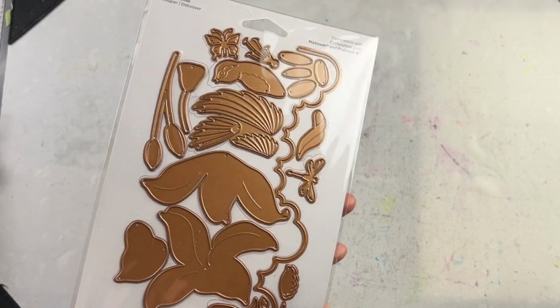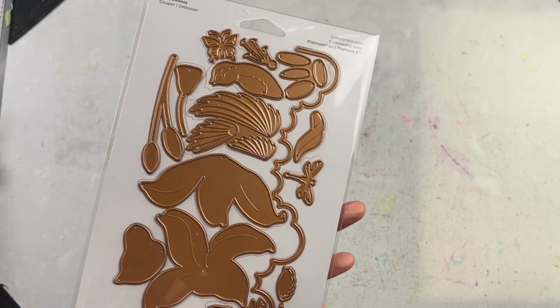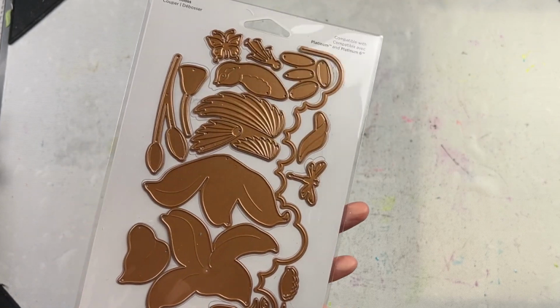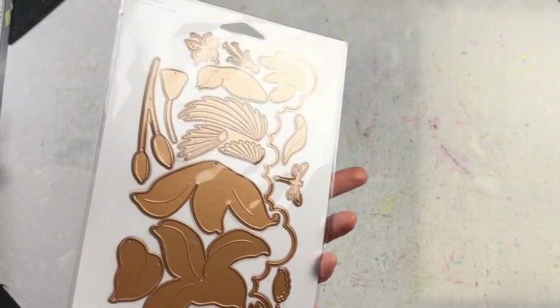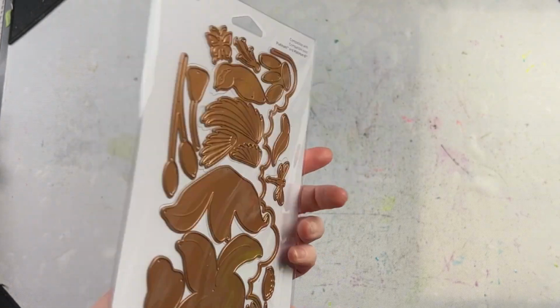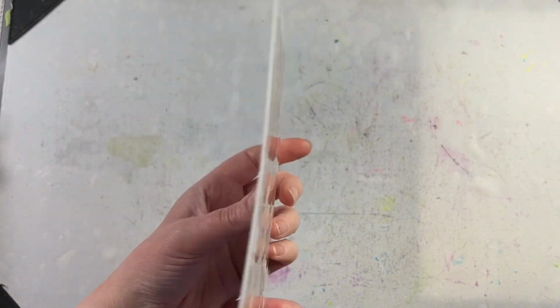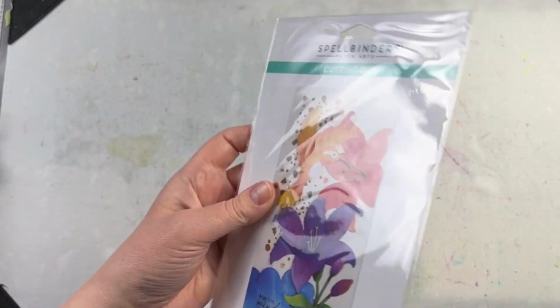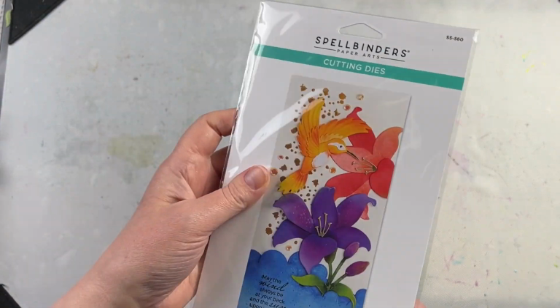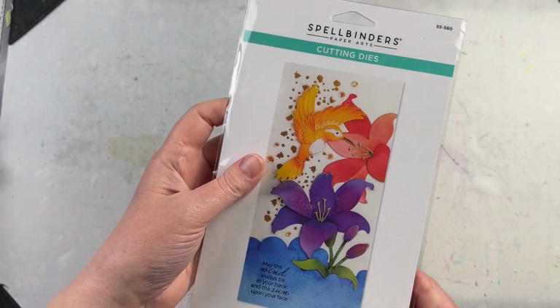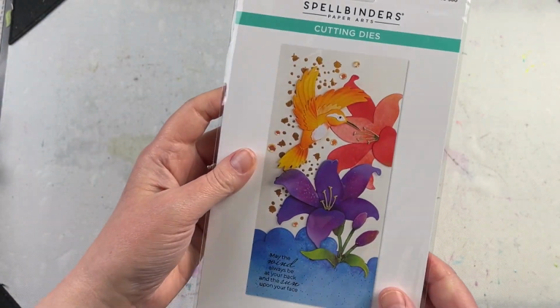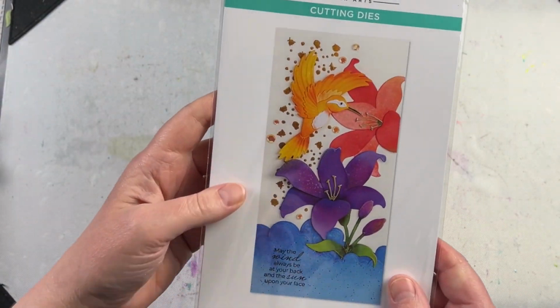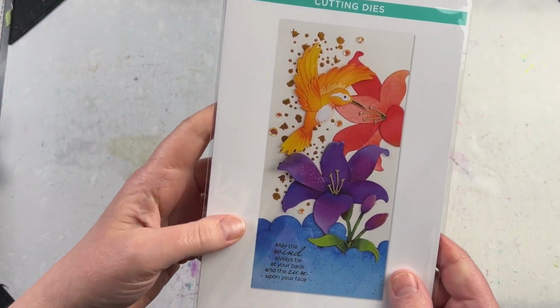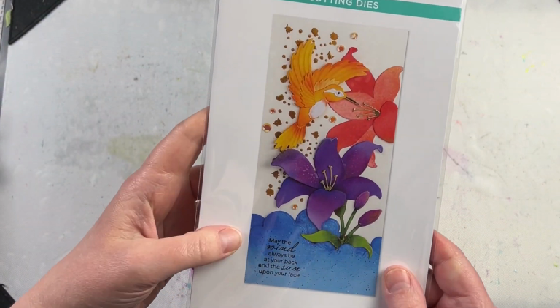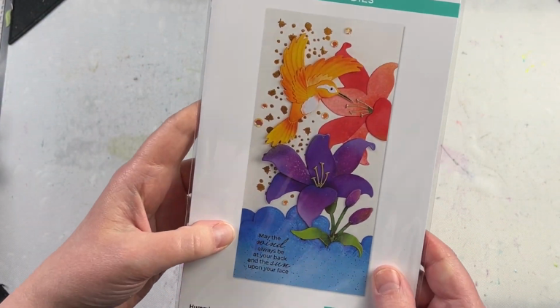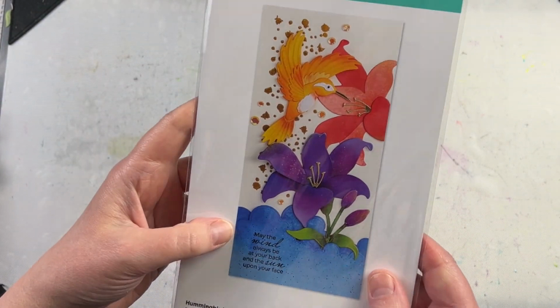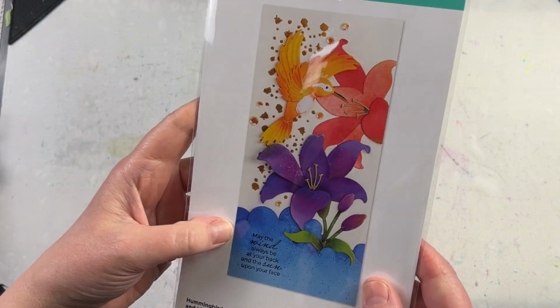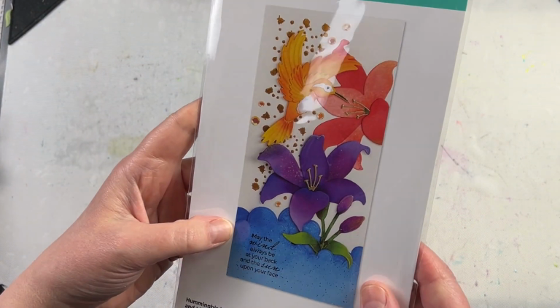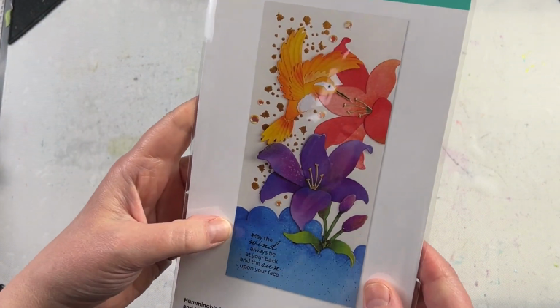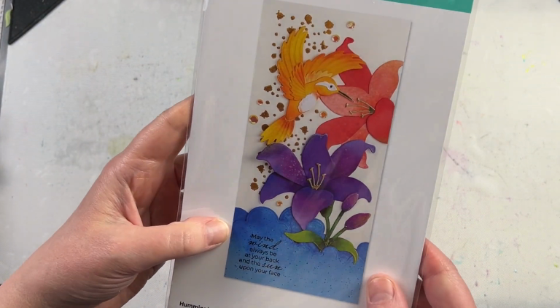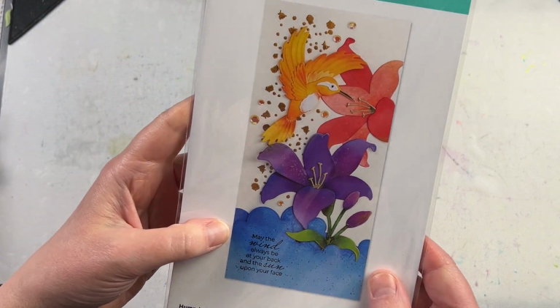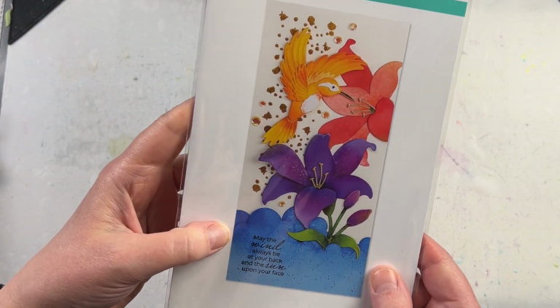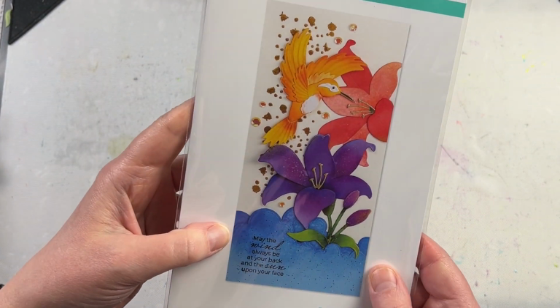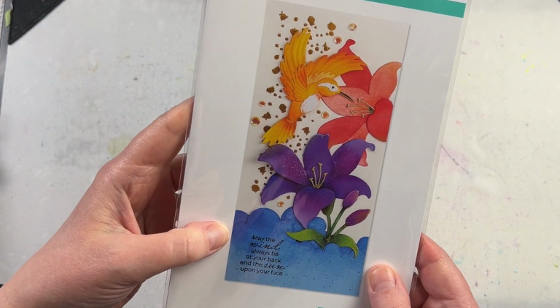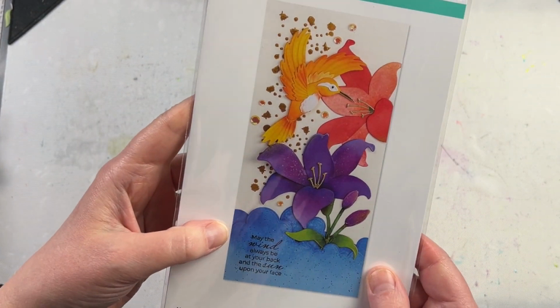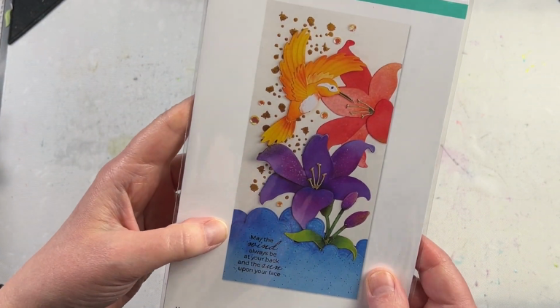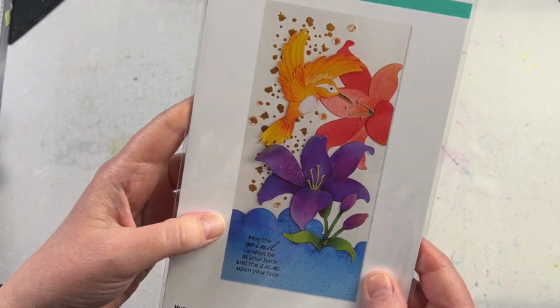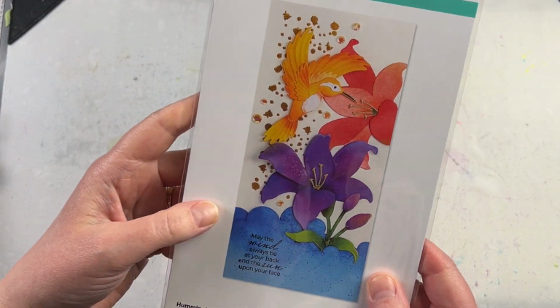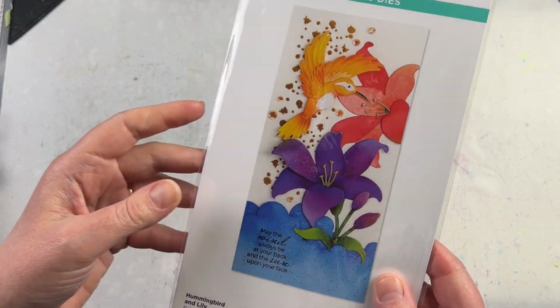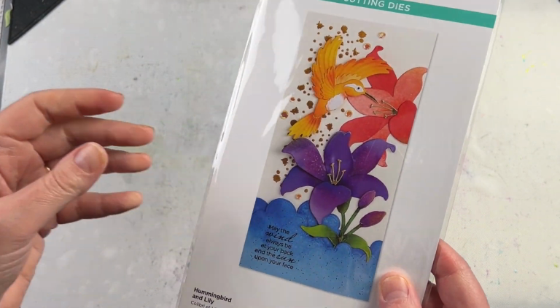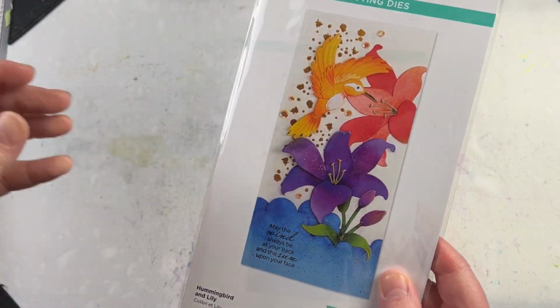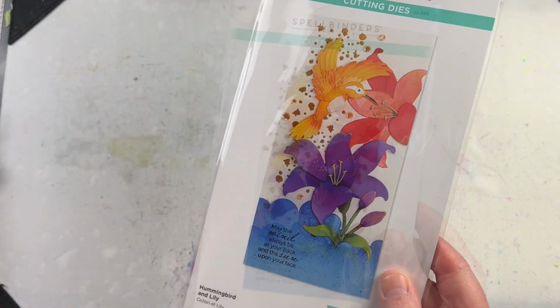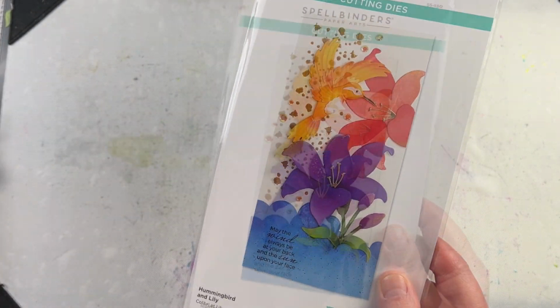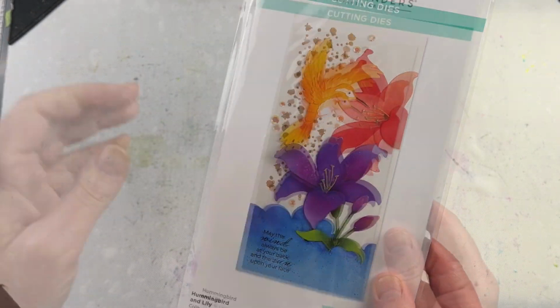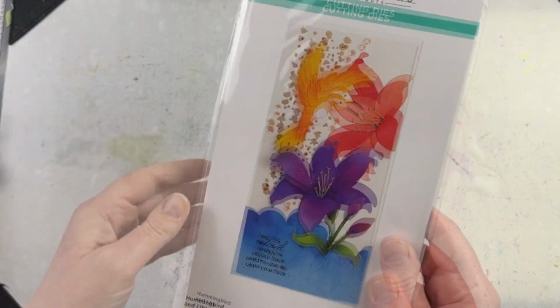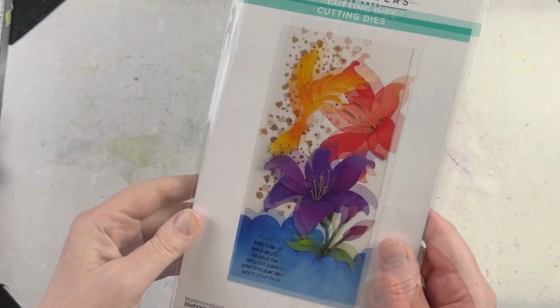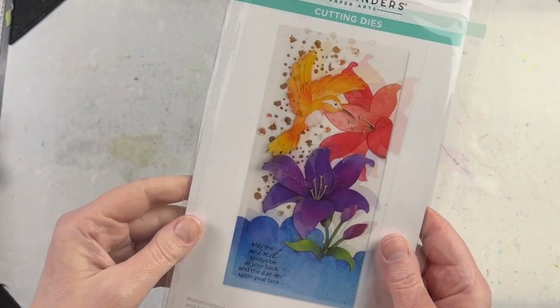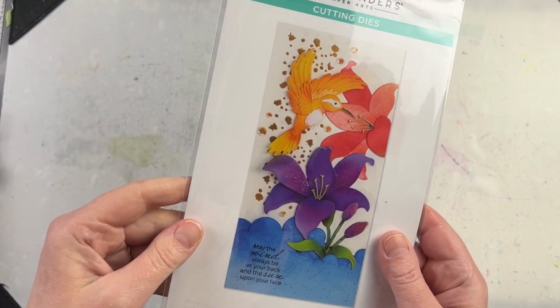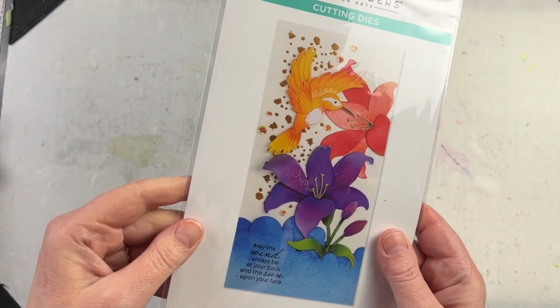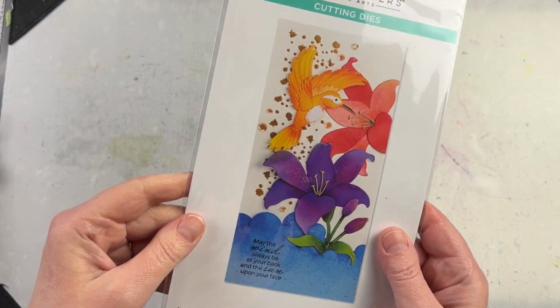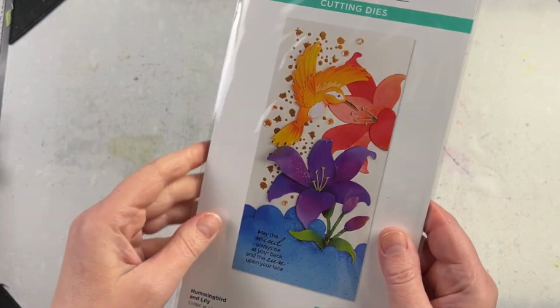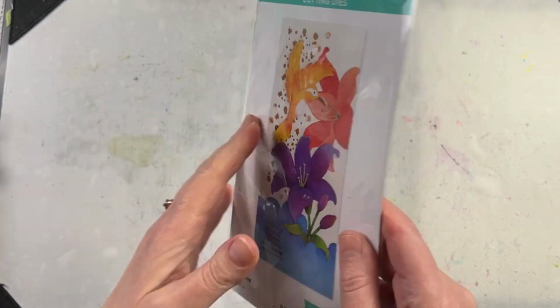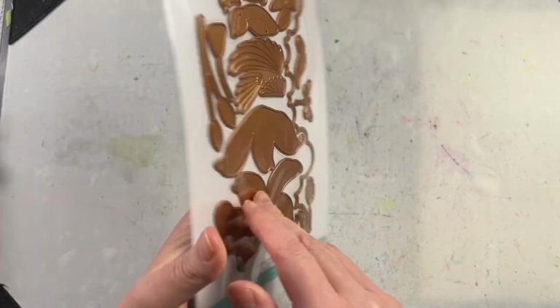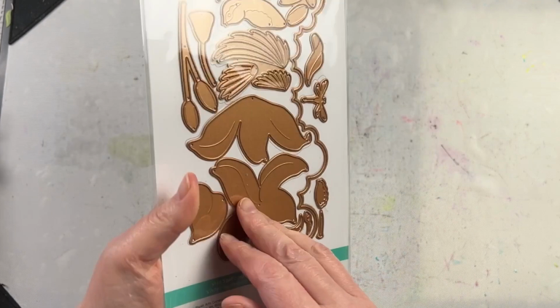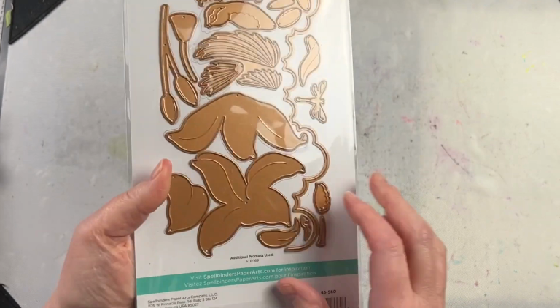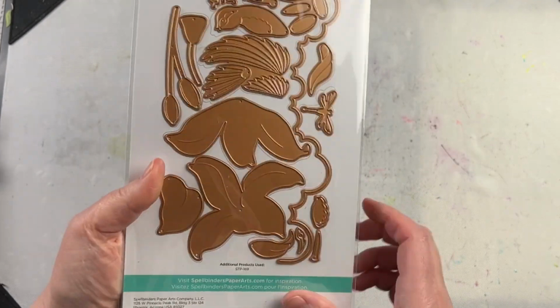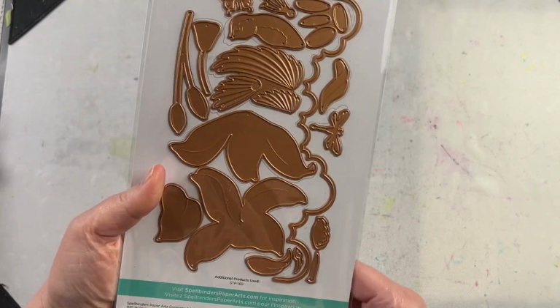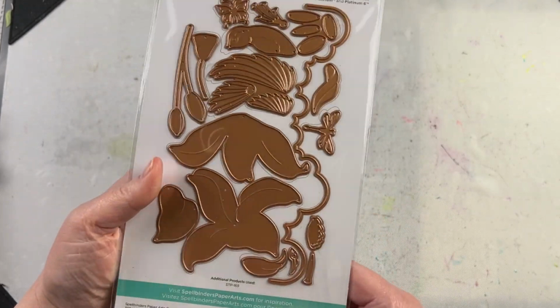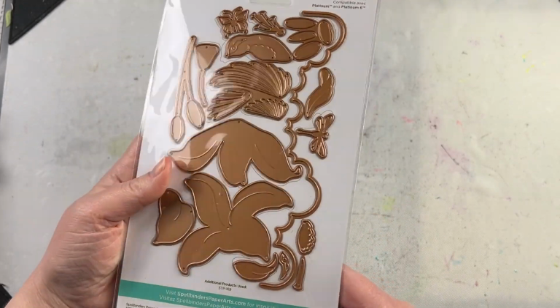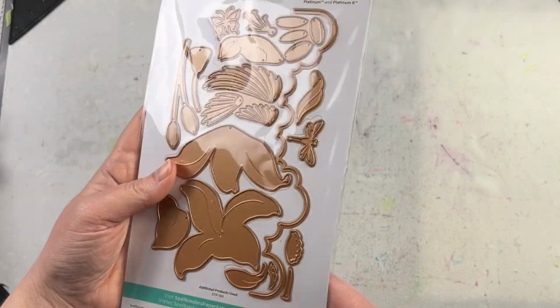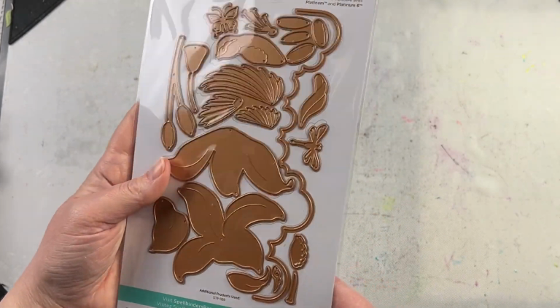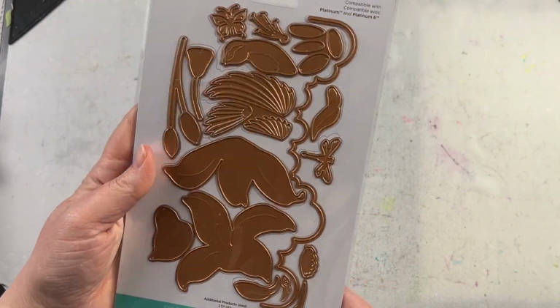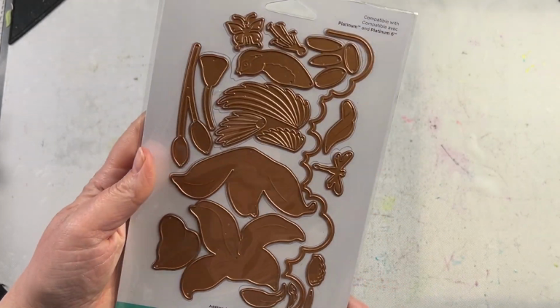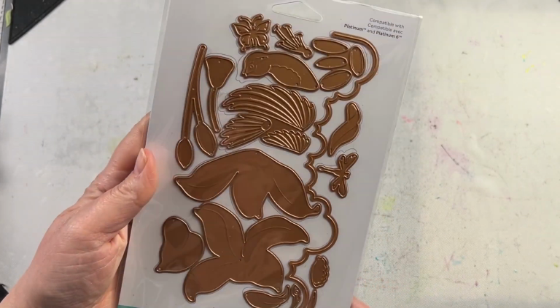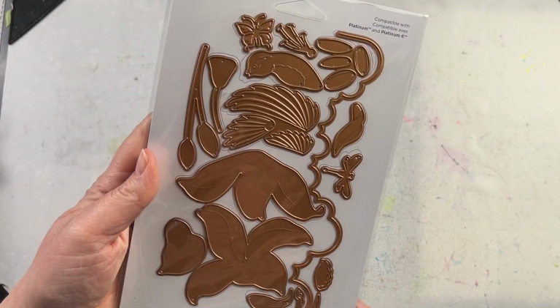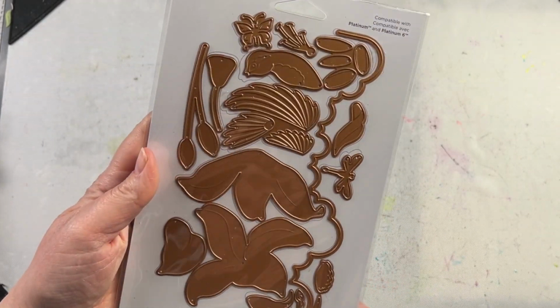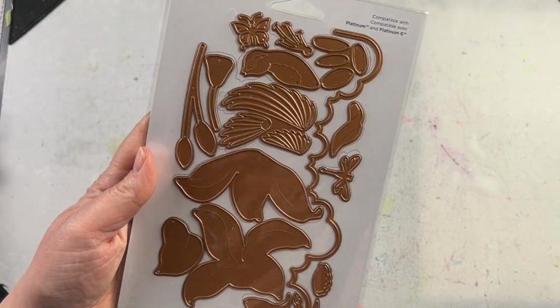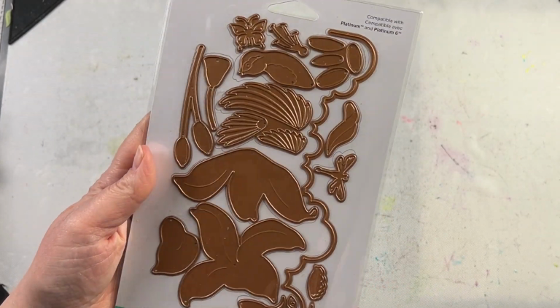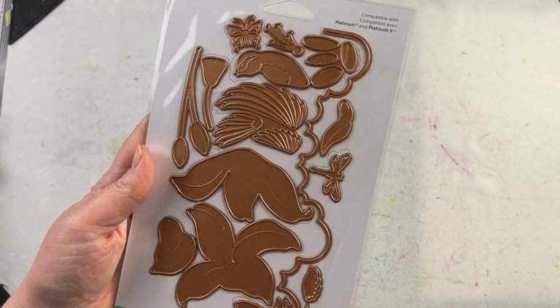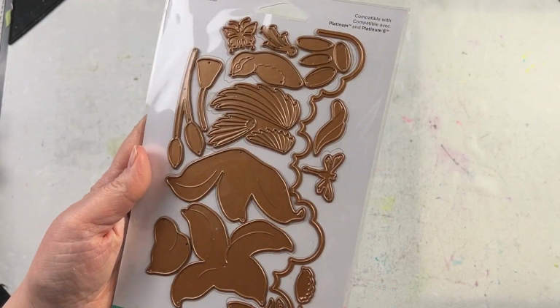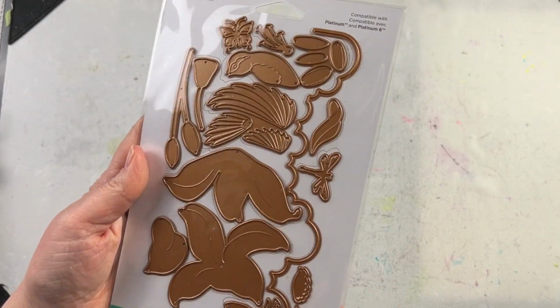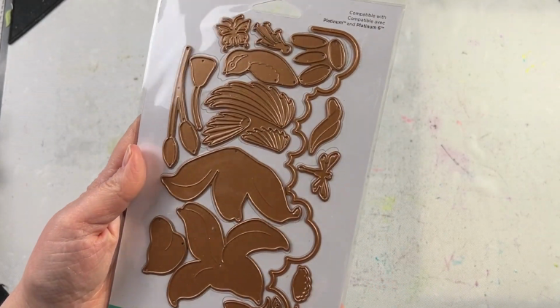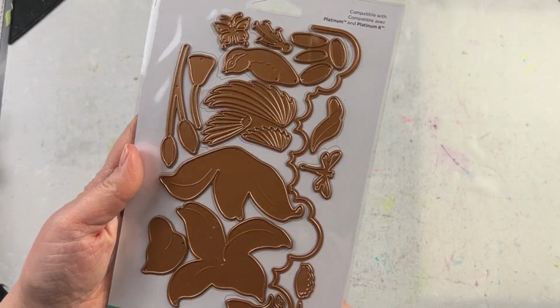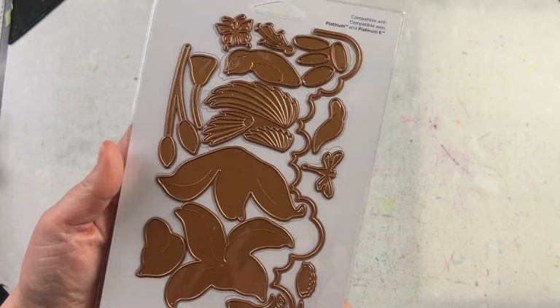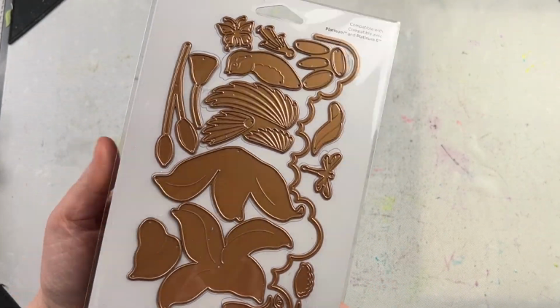This is a fantastic die set. I used it to create a card, but I think it would be great for doing mixed media as well as scrapbook pages.